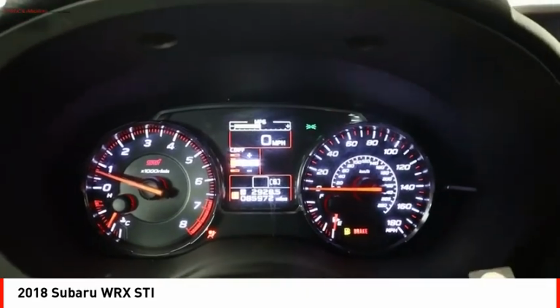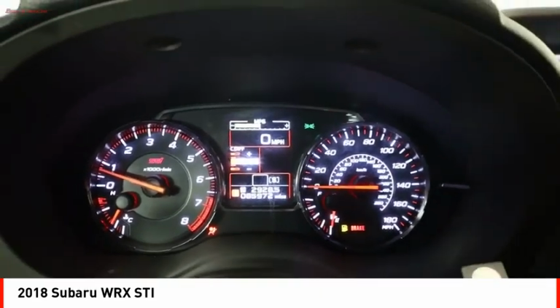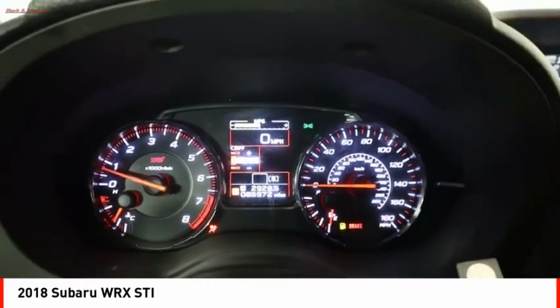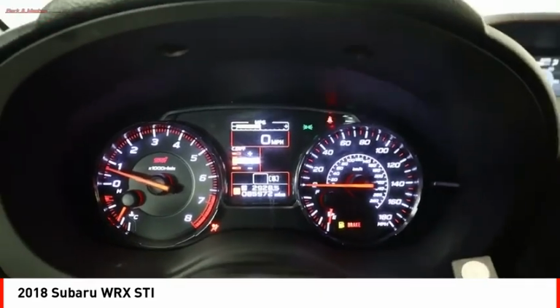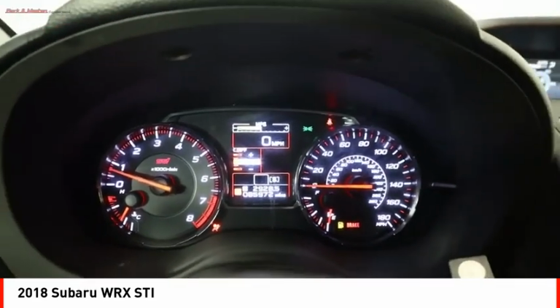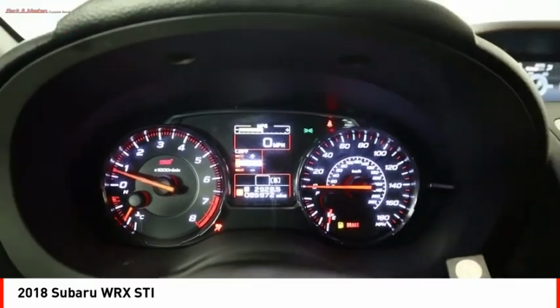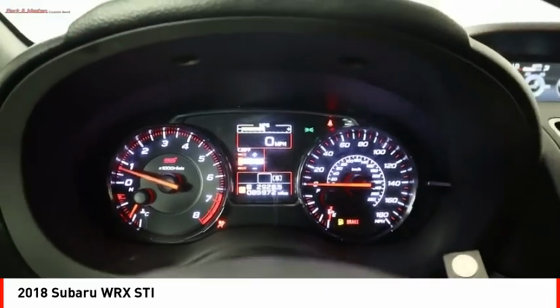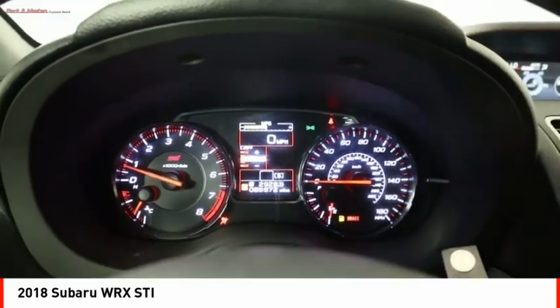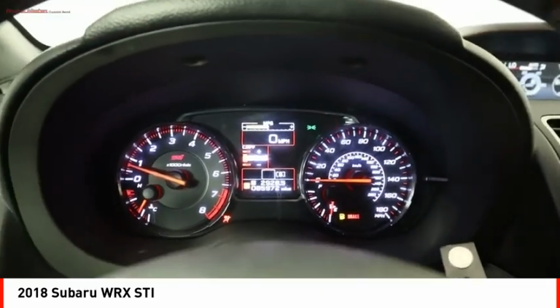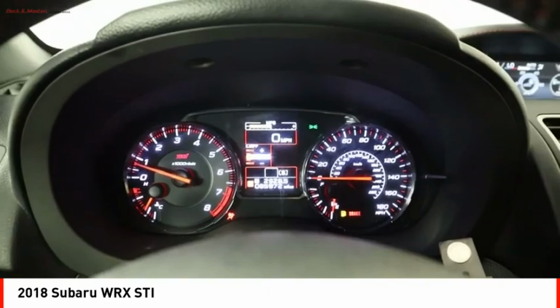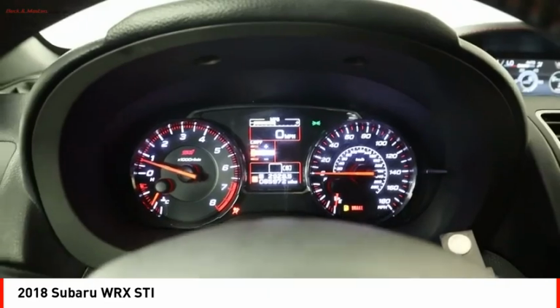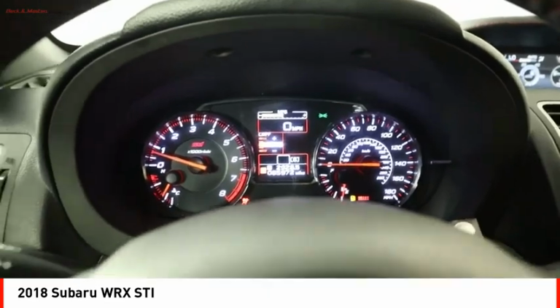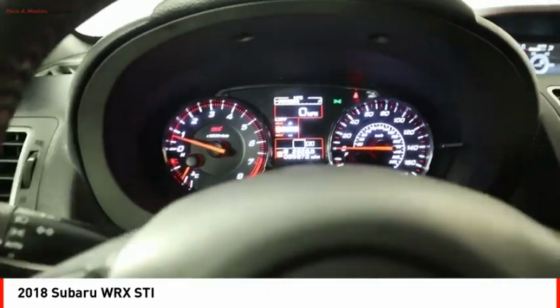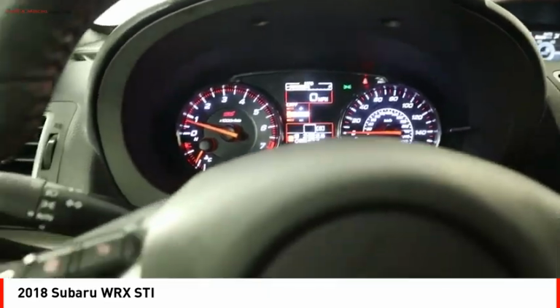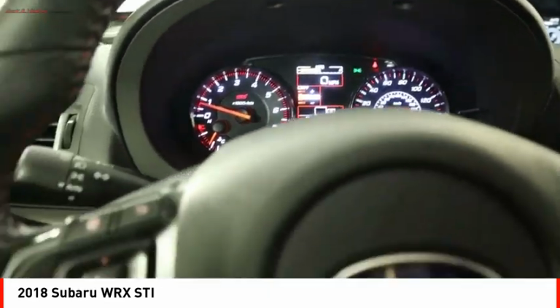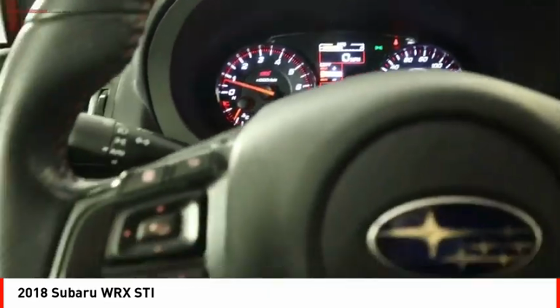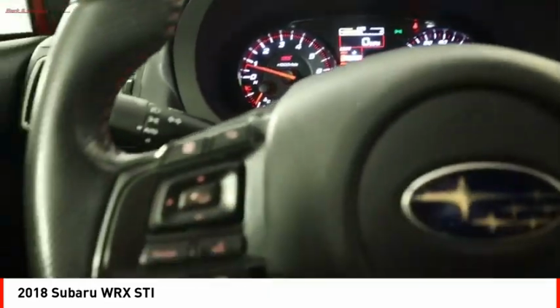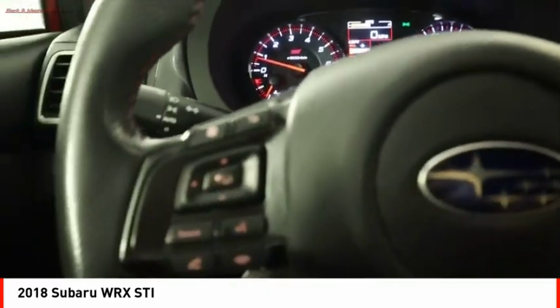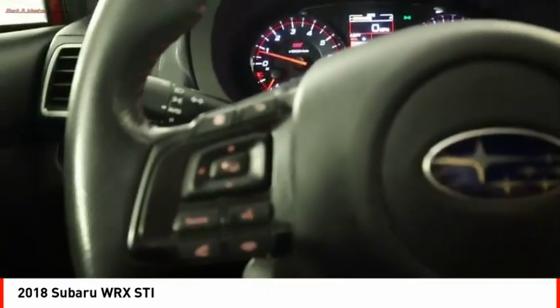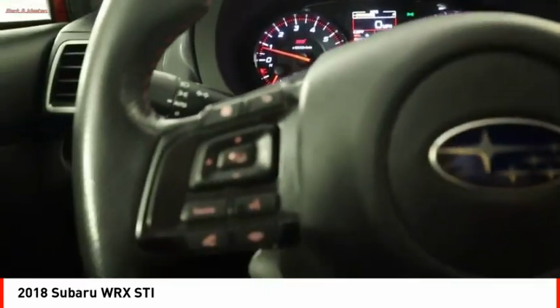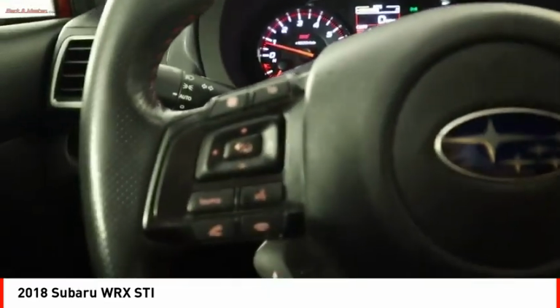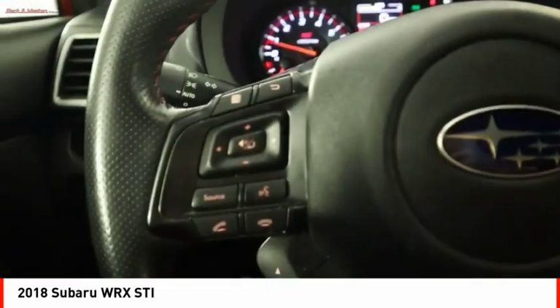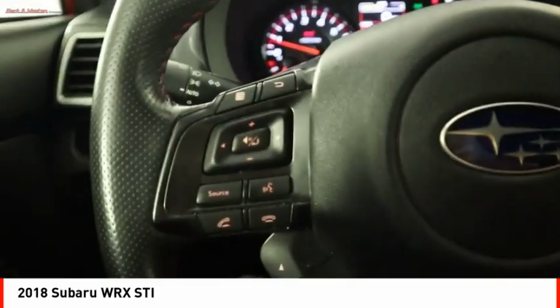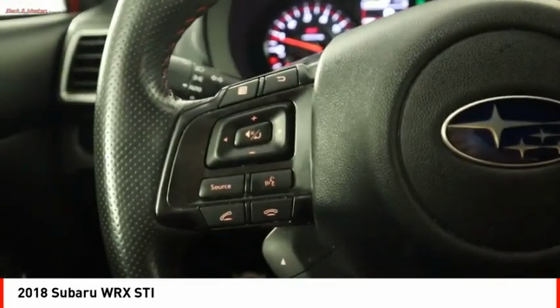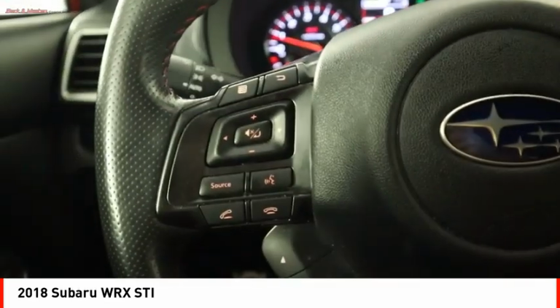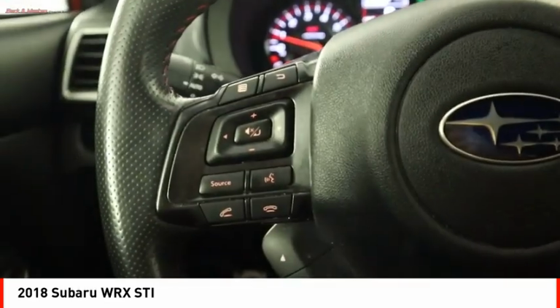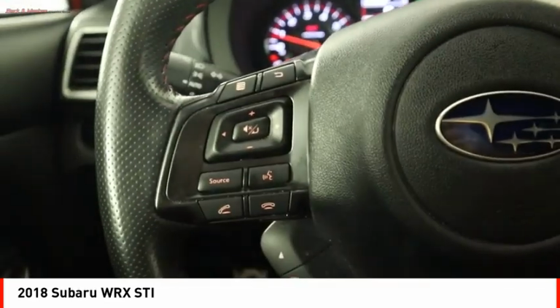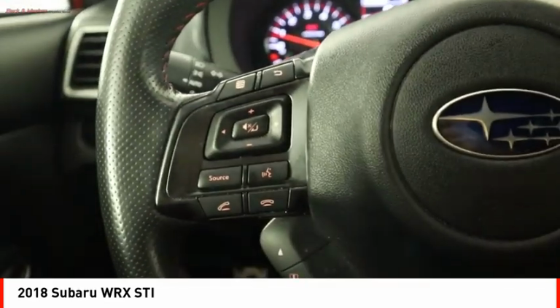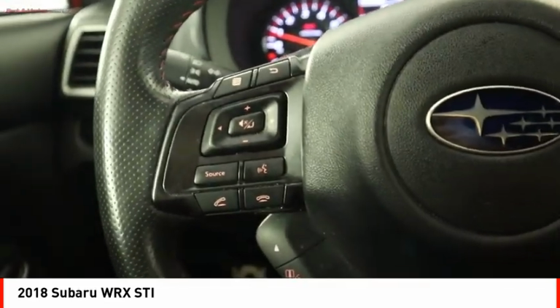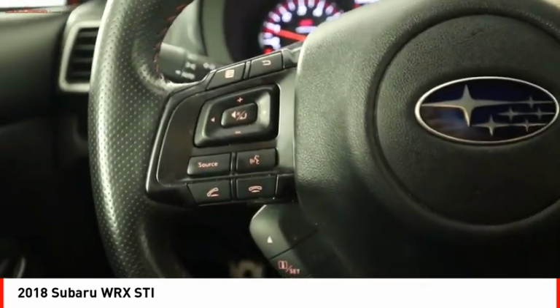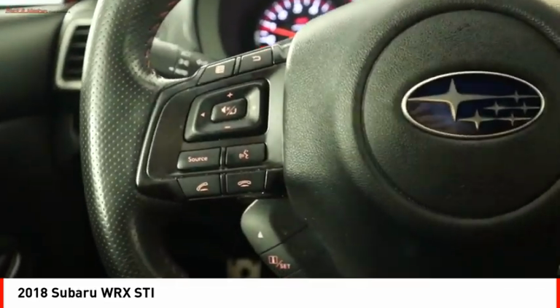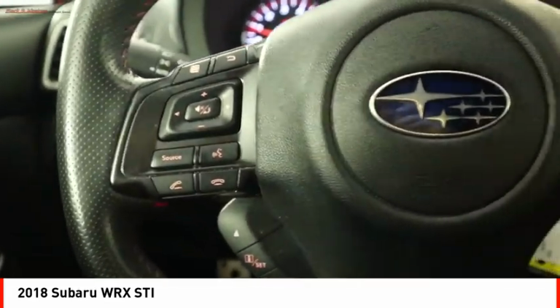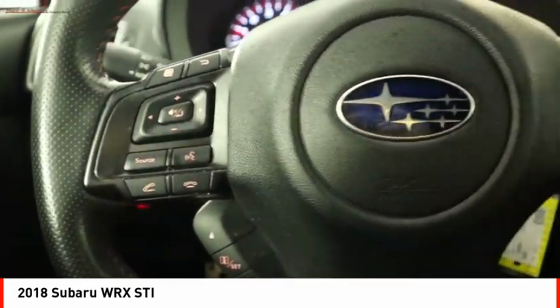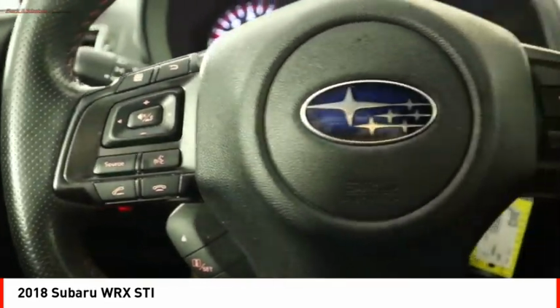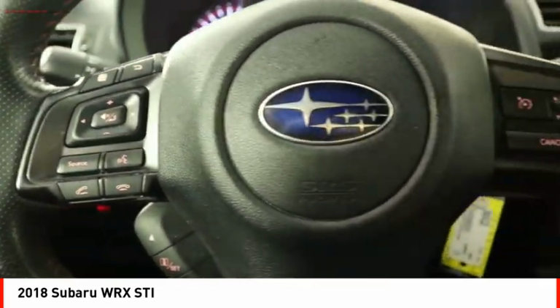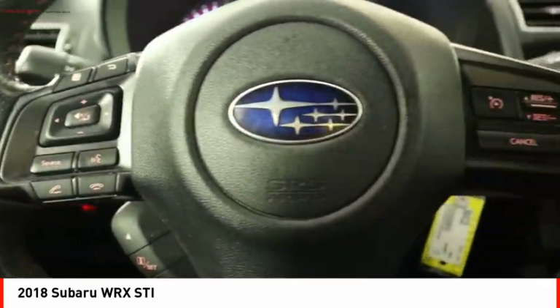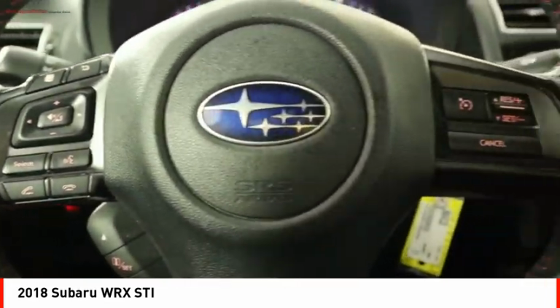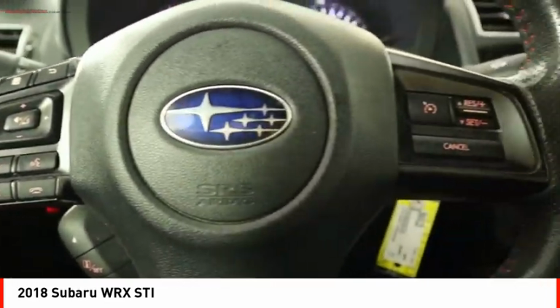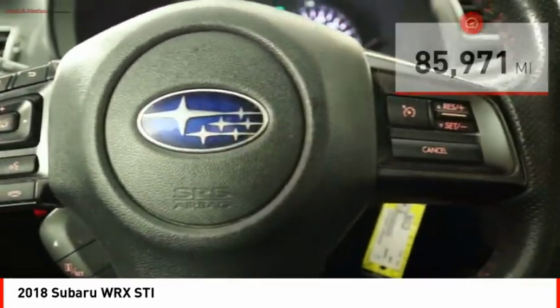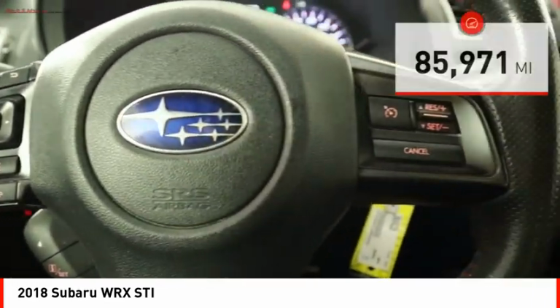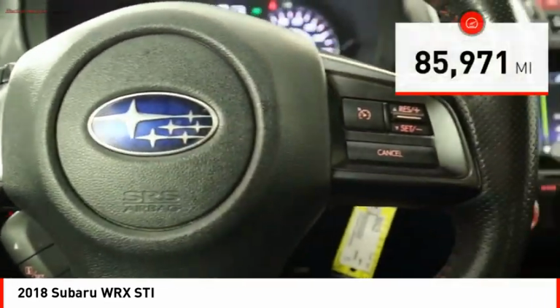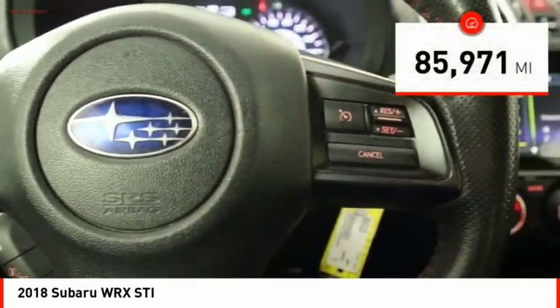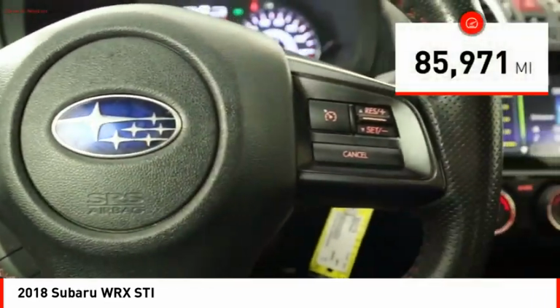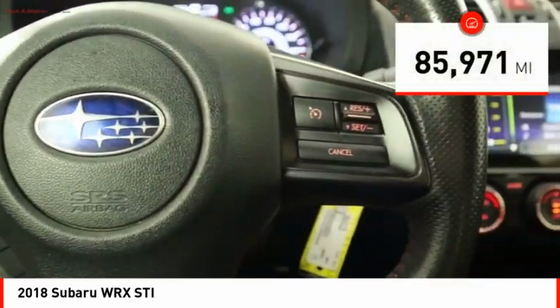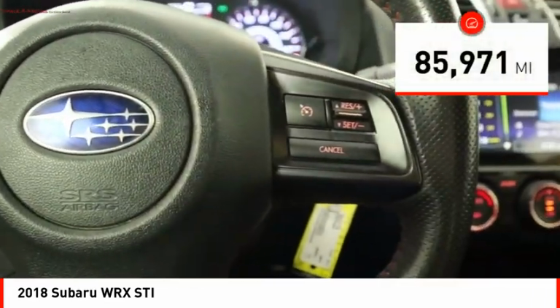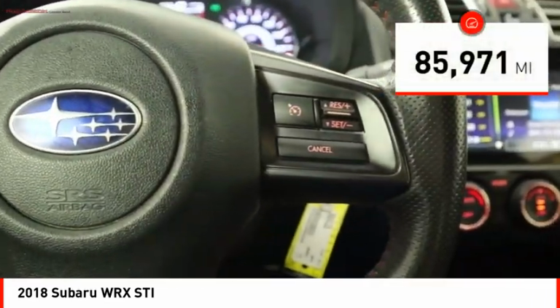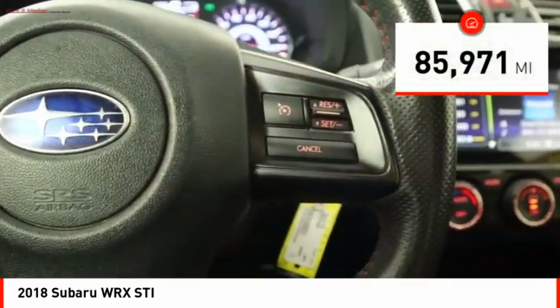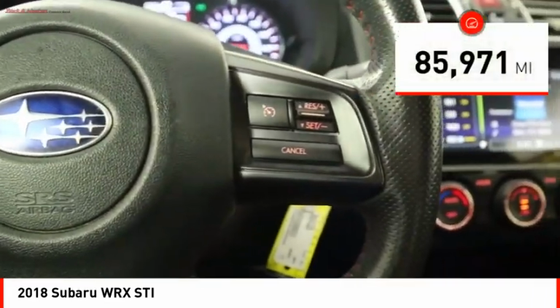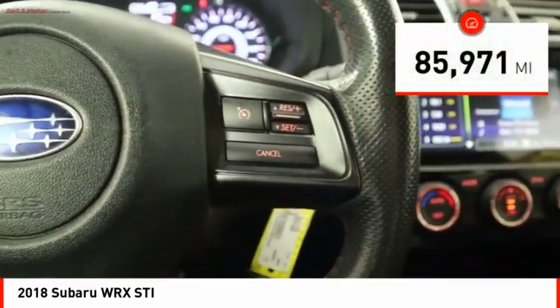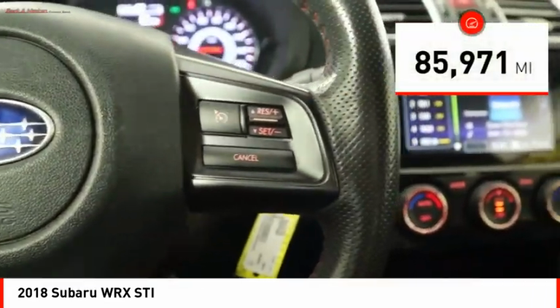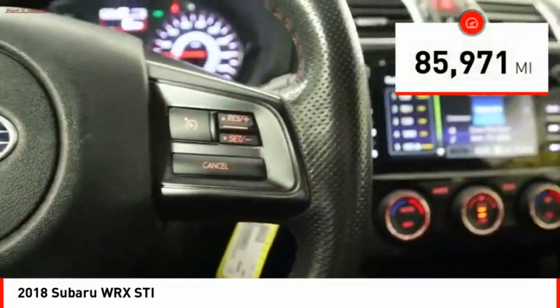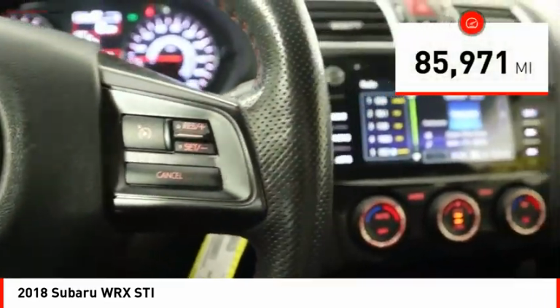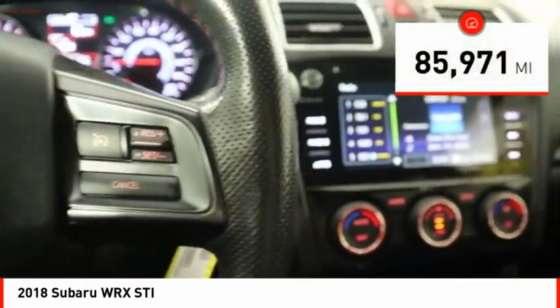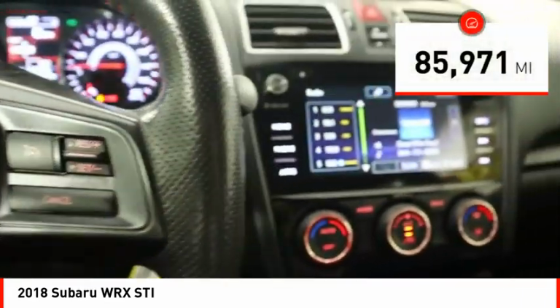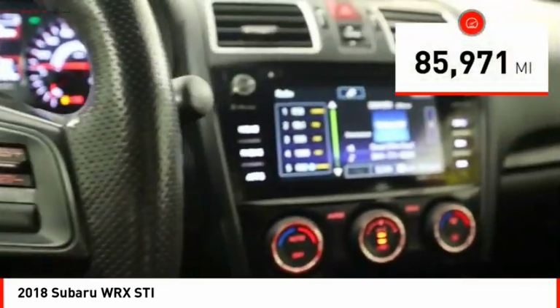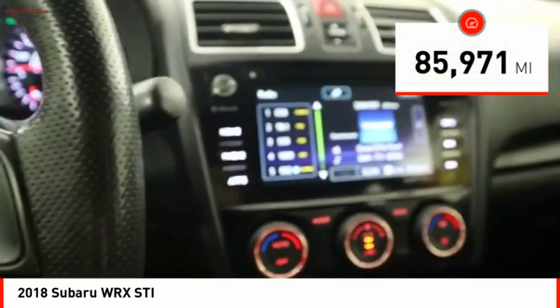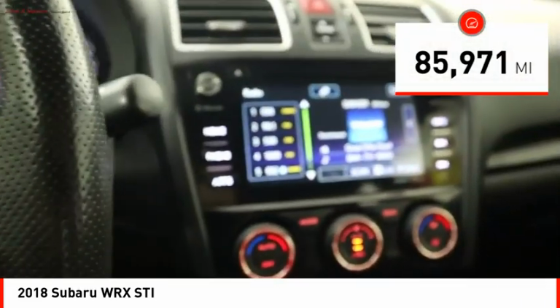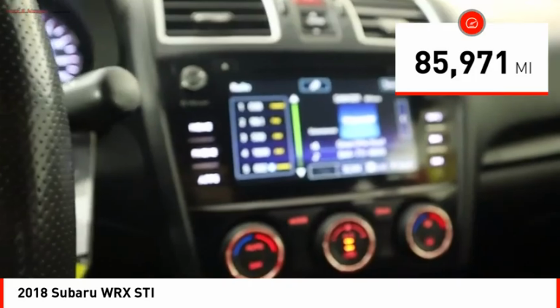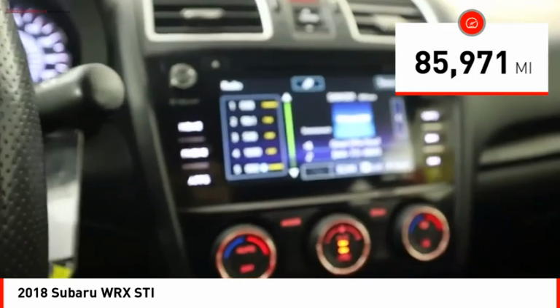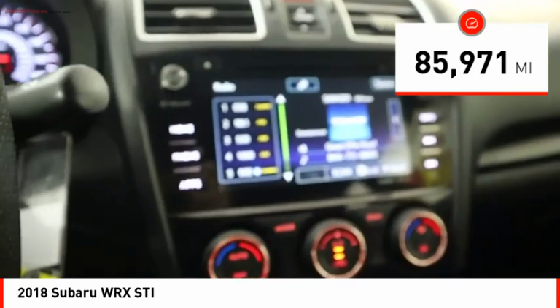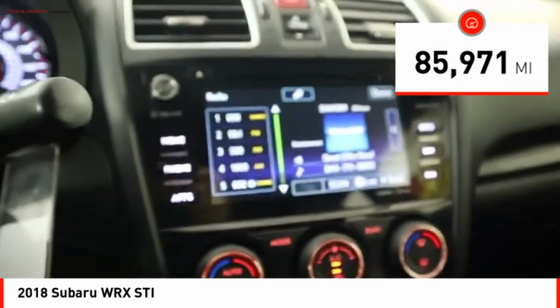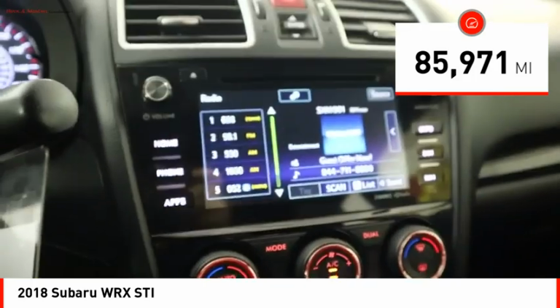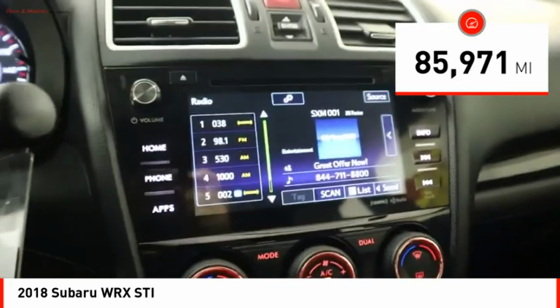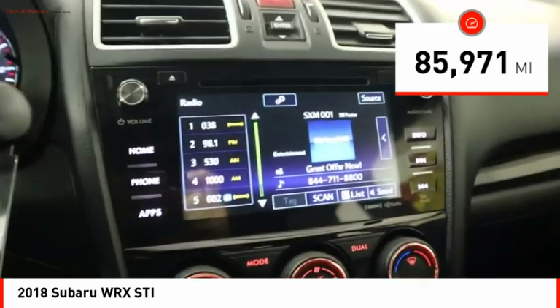Plus, you get the dependability that we've come to expect from a Subaru. This vehicle has less than 90,000 miles.